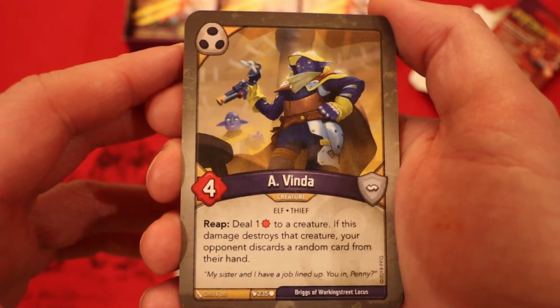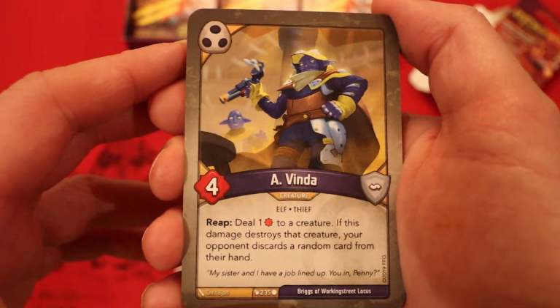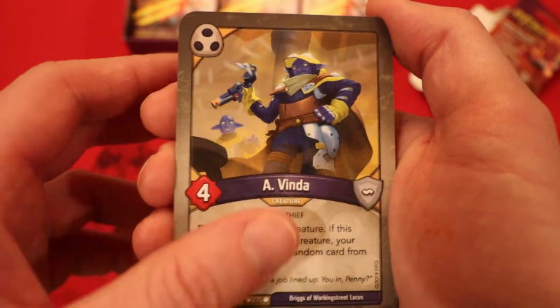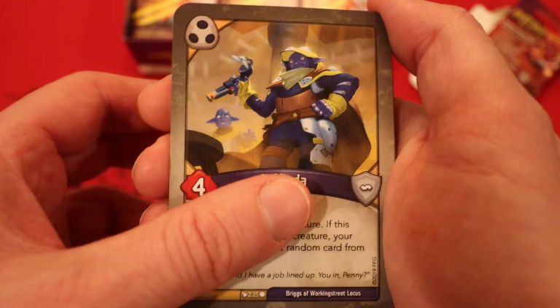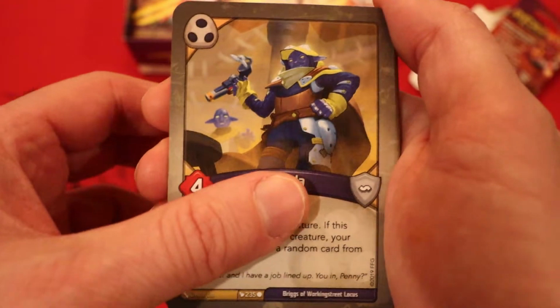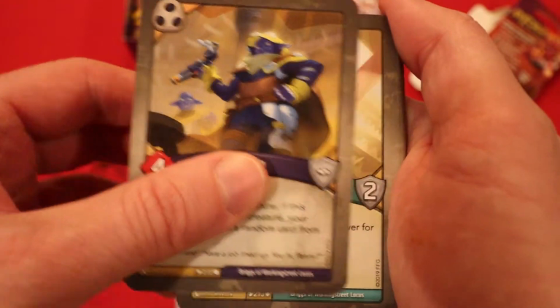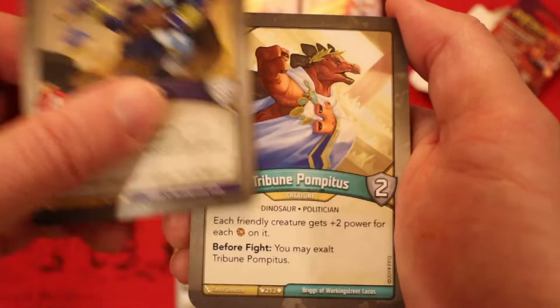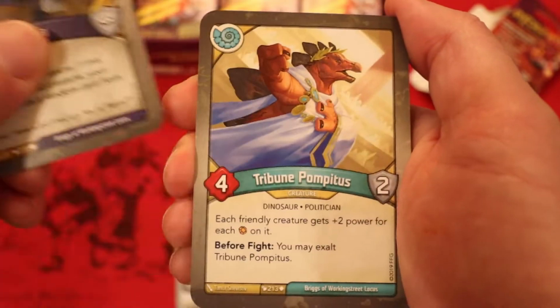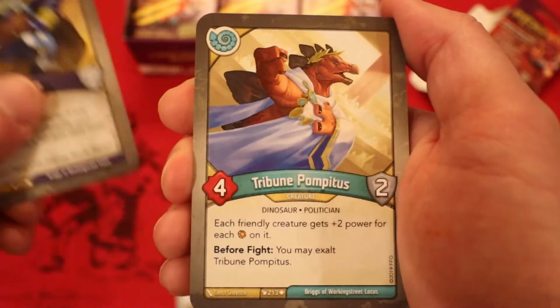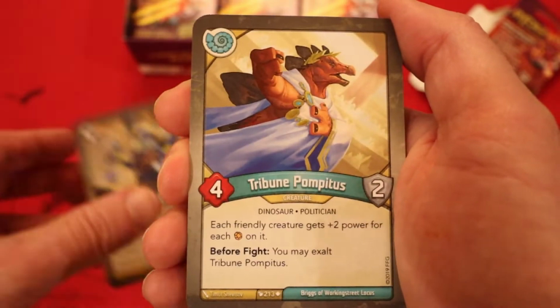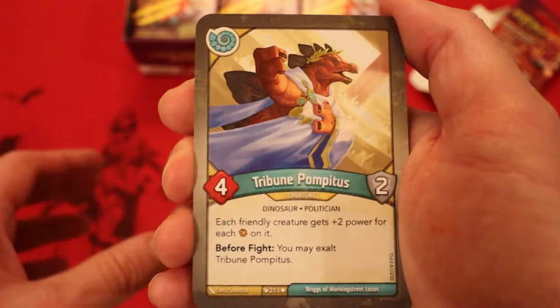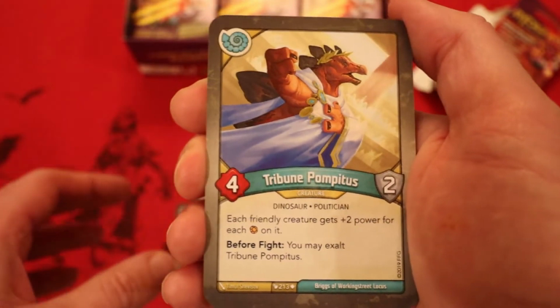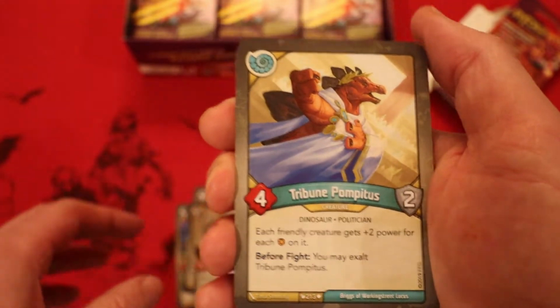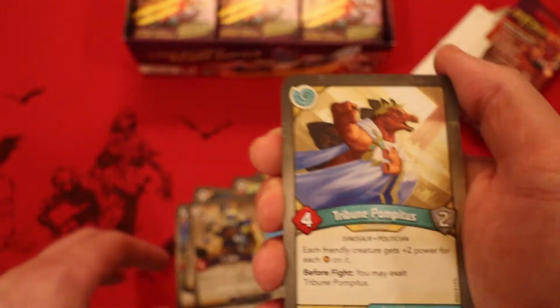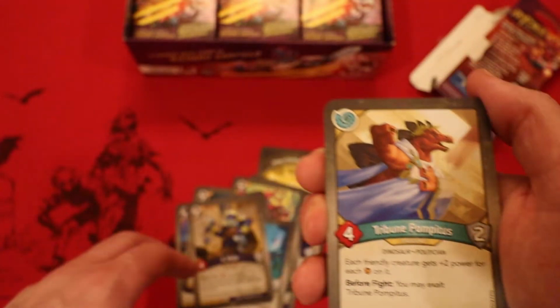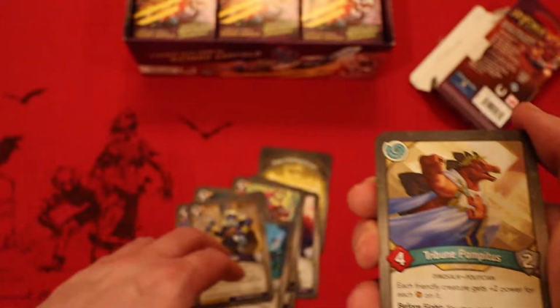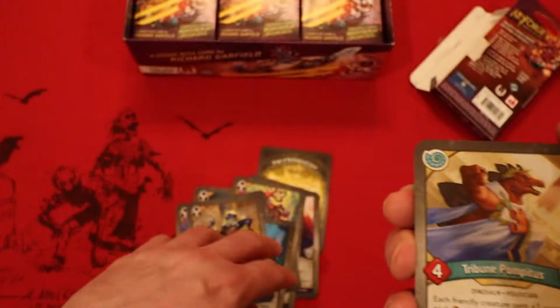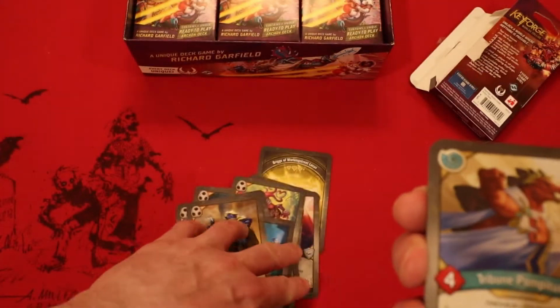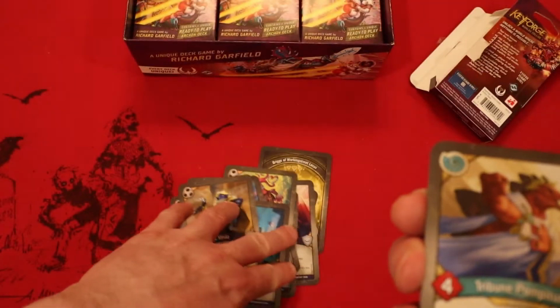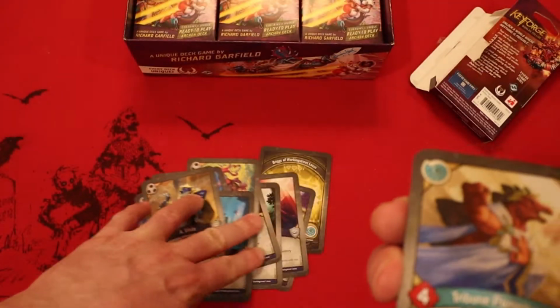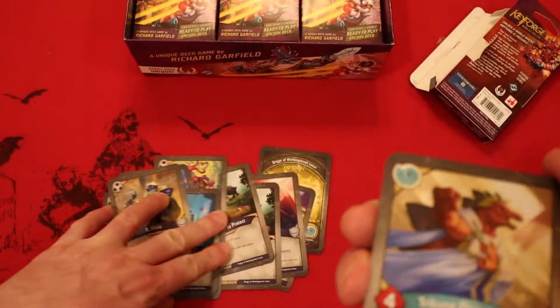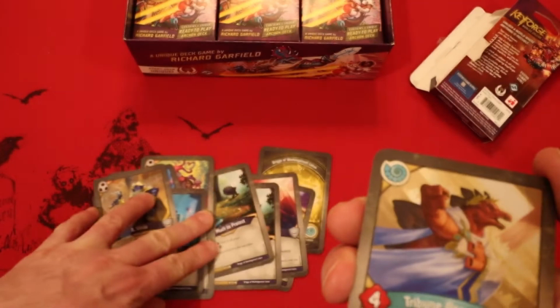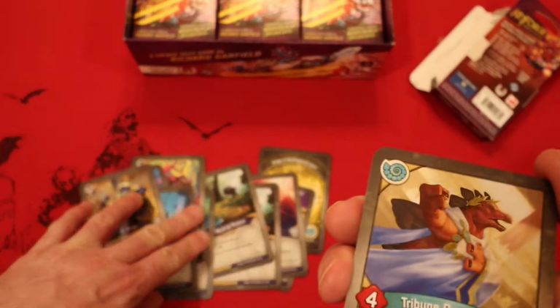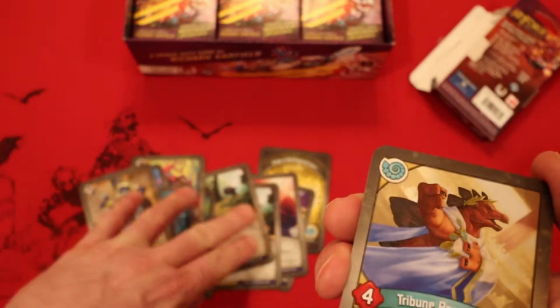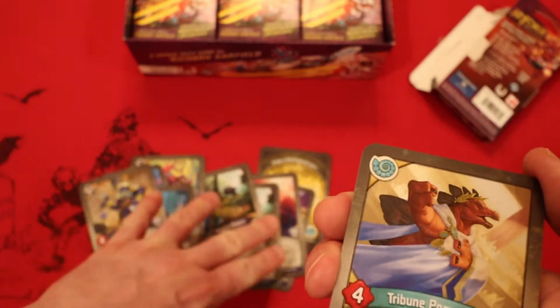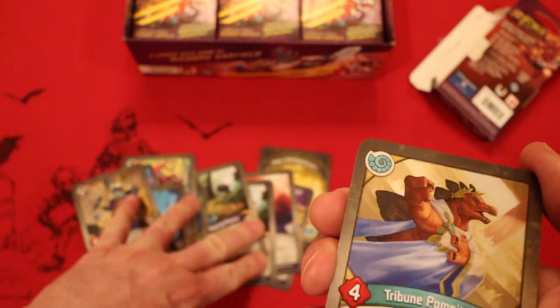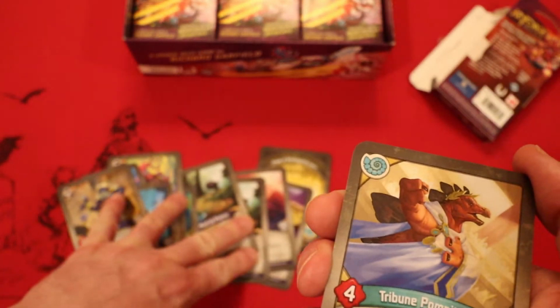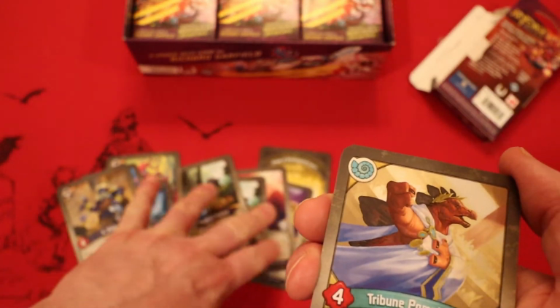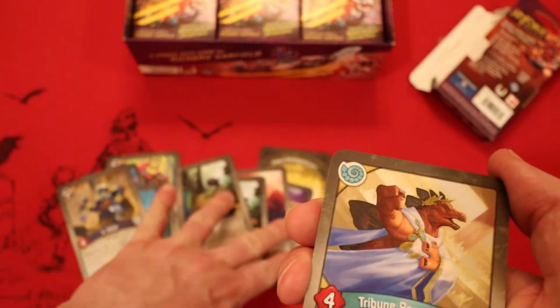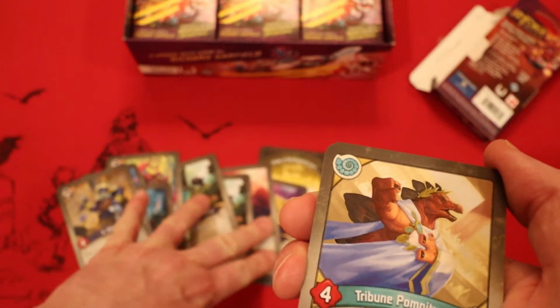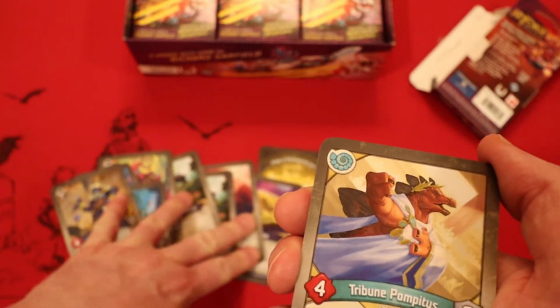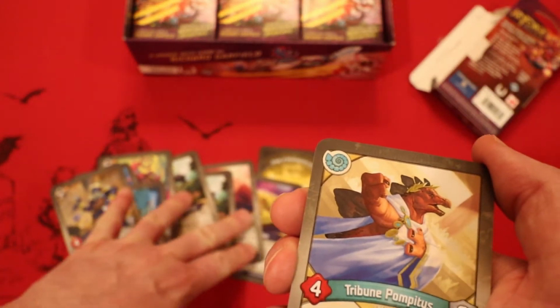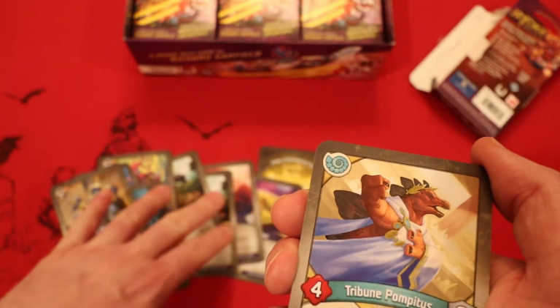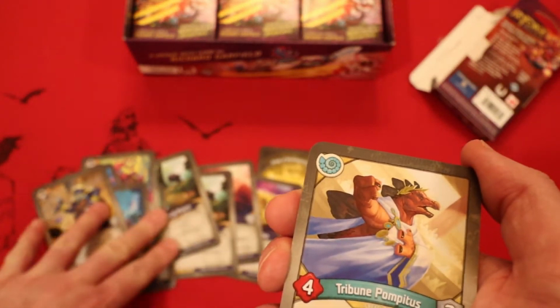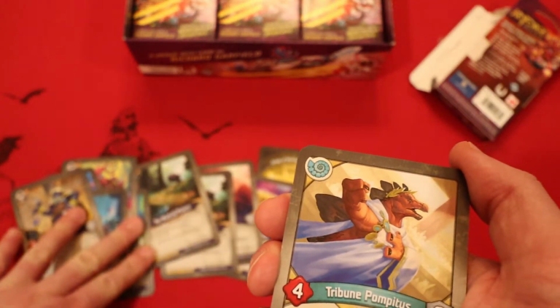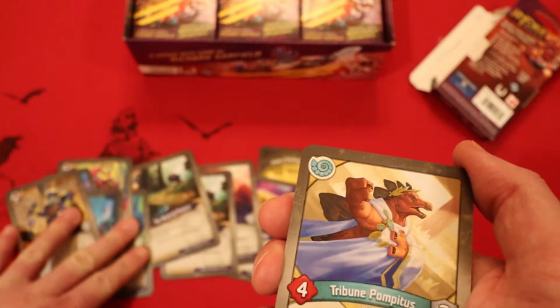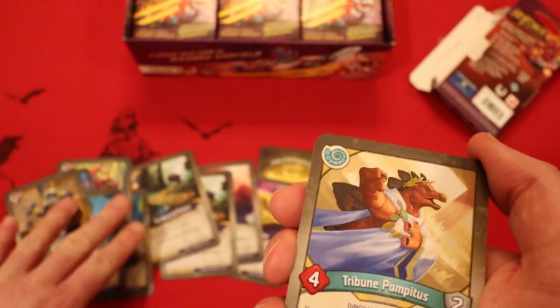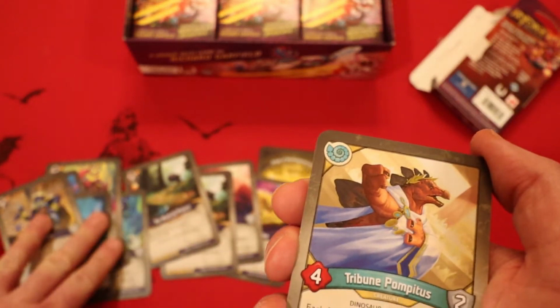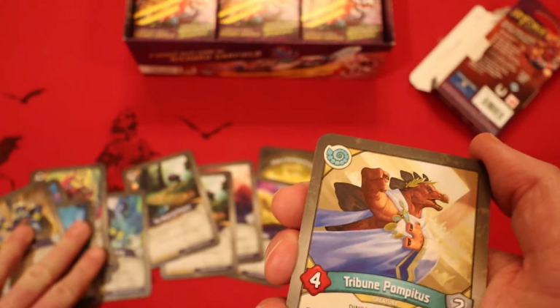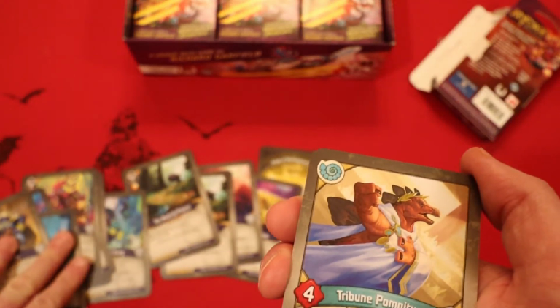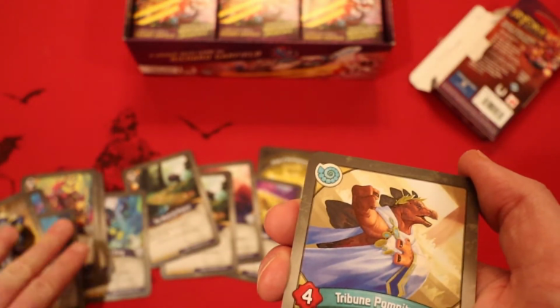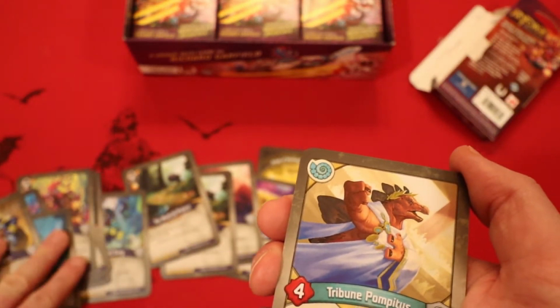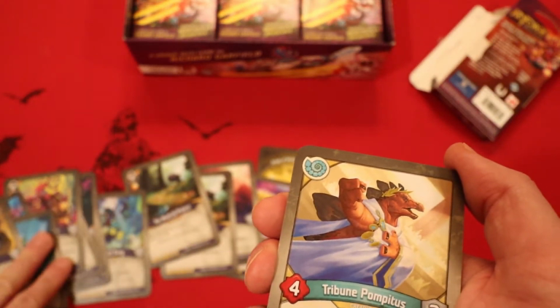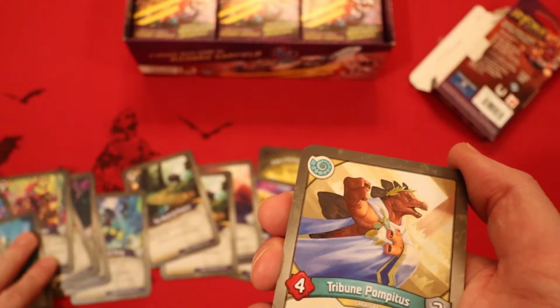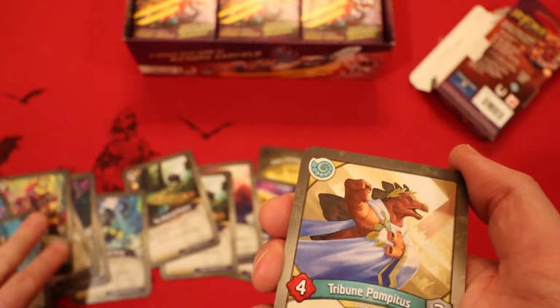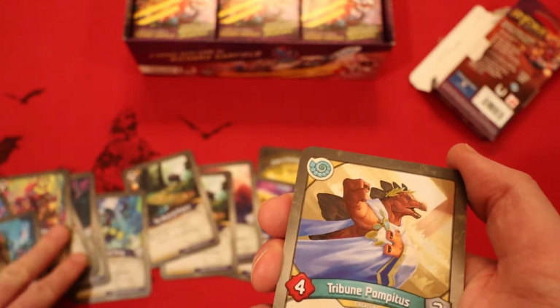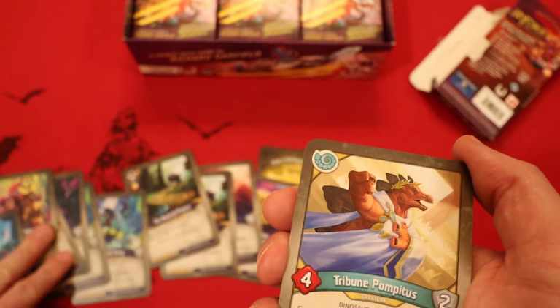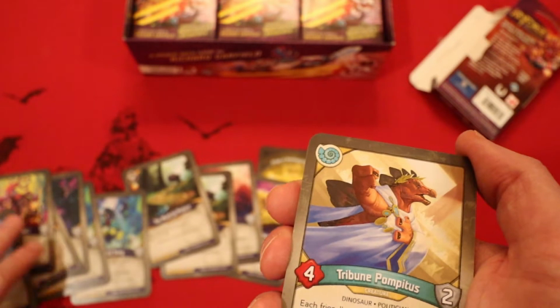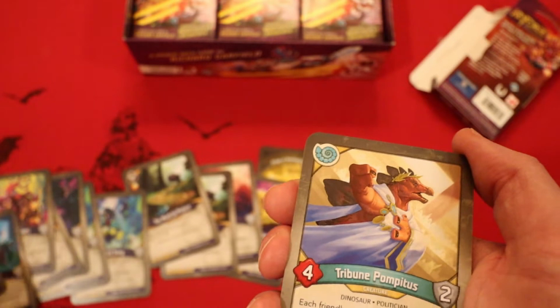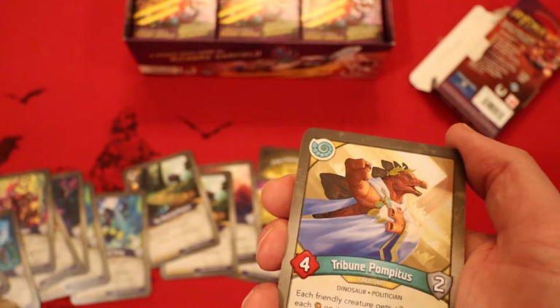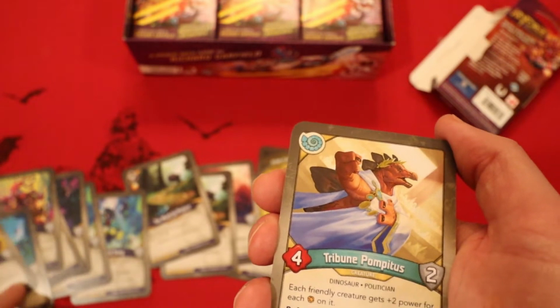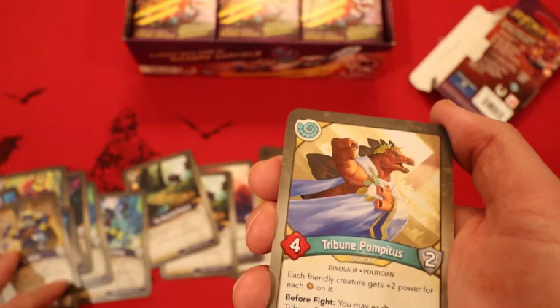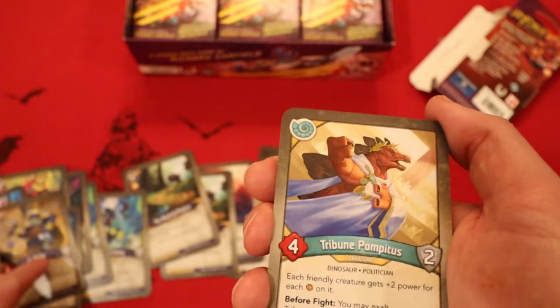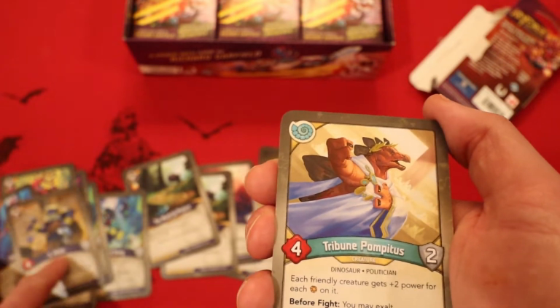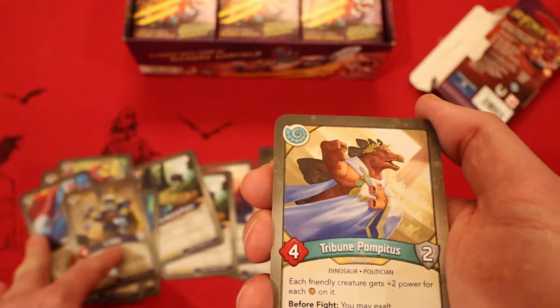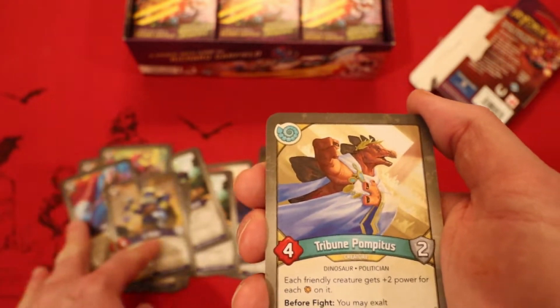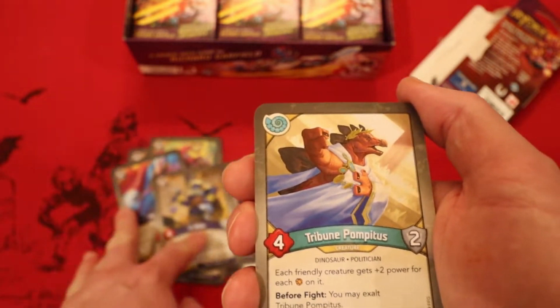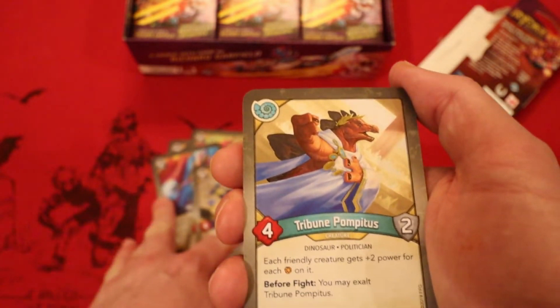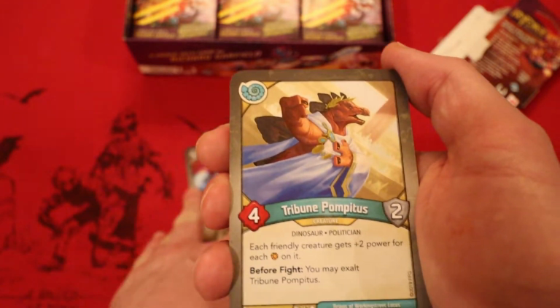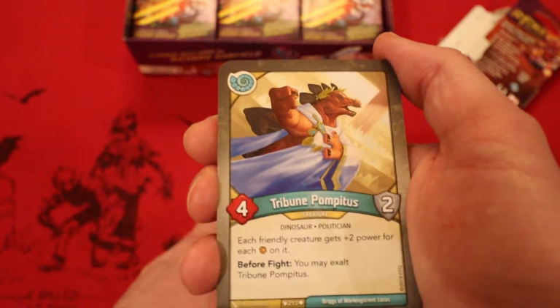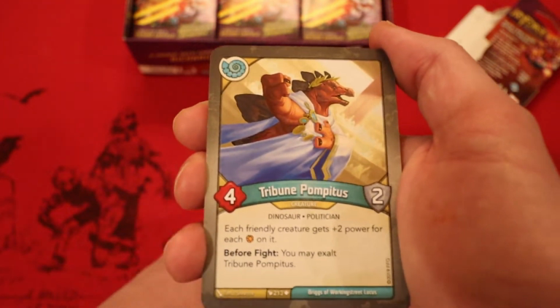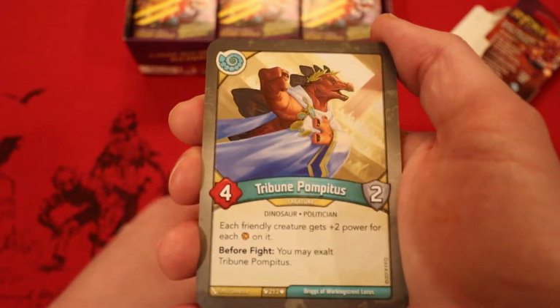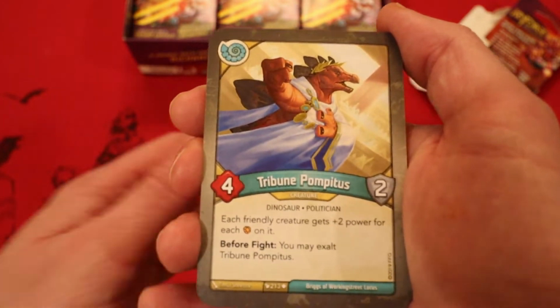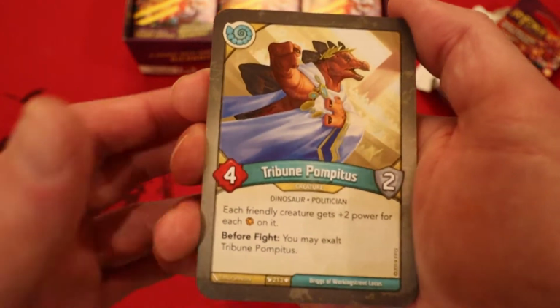Avinda: four power. Reap: deal one damage to a creature — if this damage destroys that creature, your opponent discards a random card from their hand. That was actually a pretty good-looking Shadows house — big amber generation, great amber control.